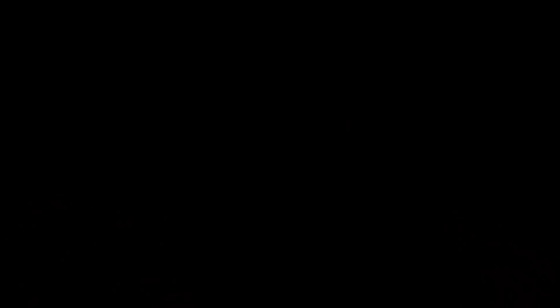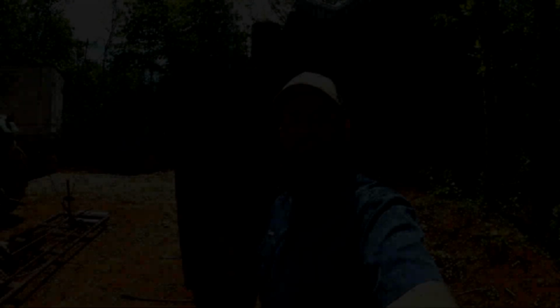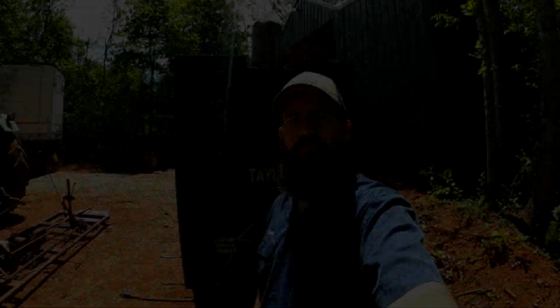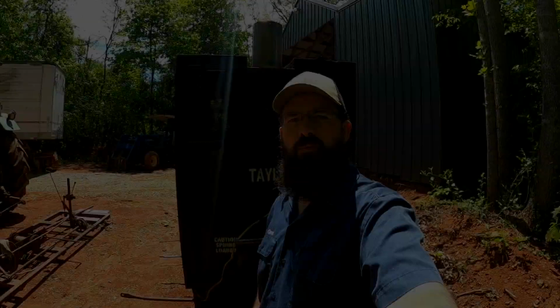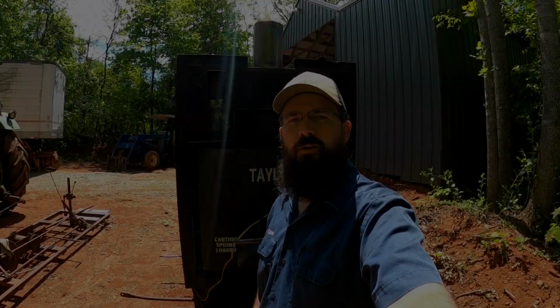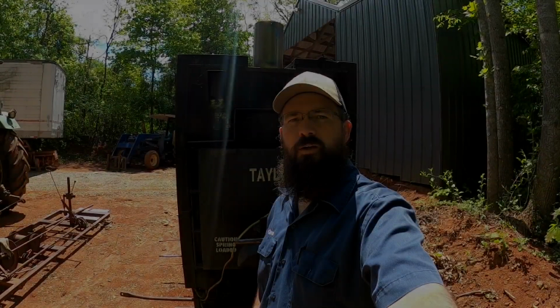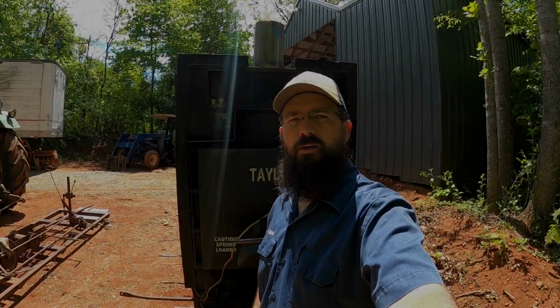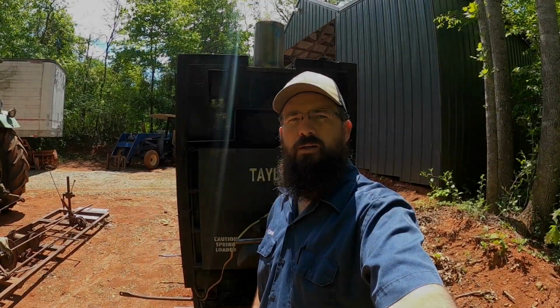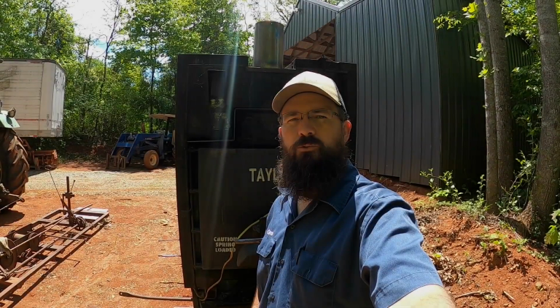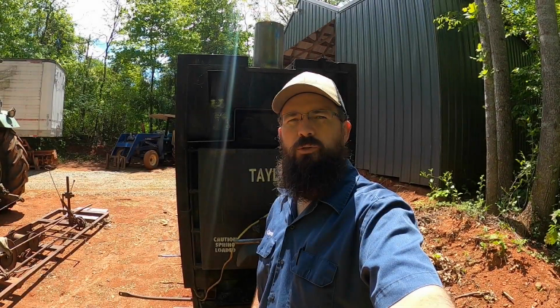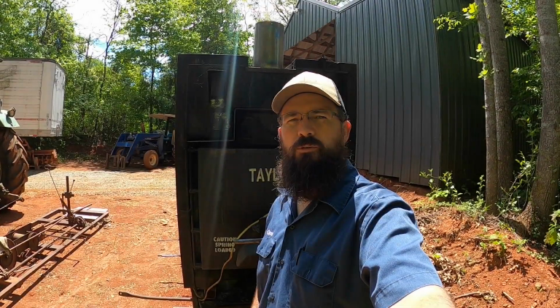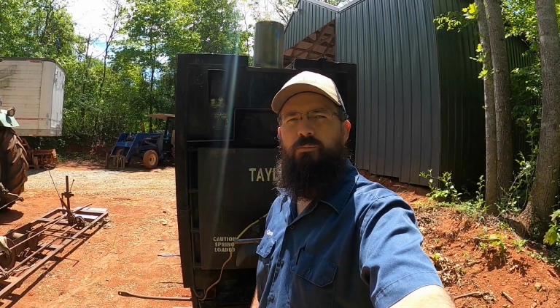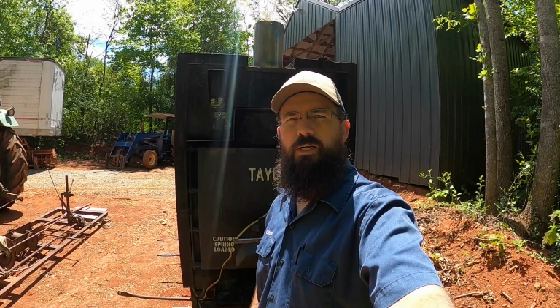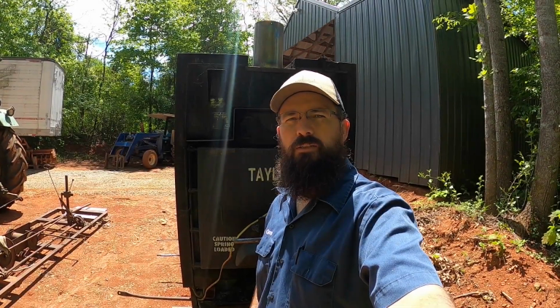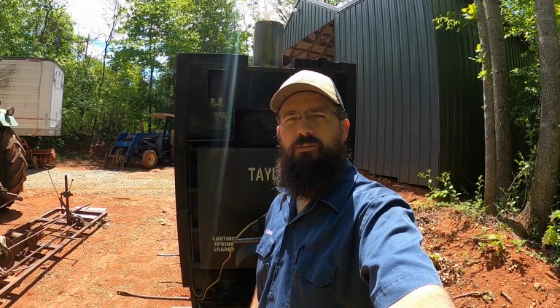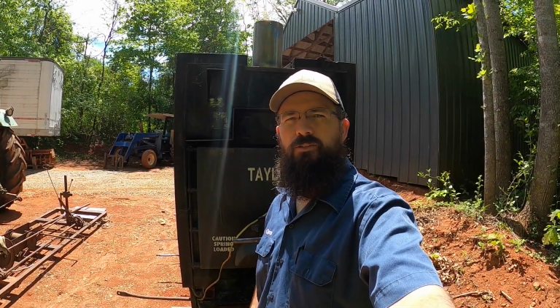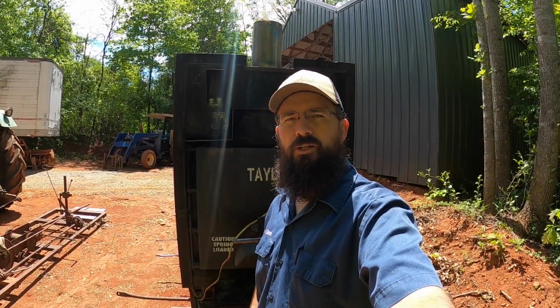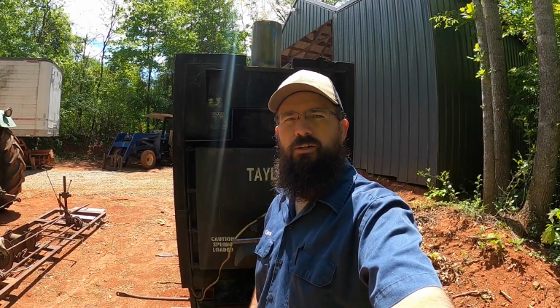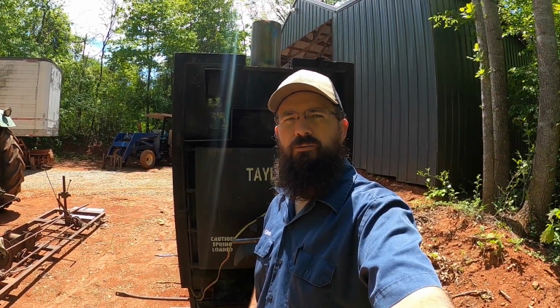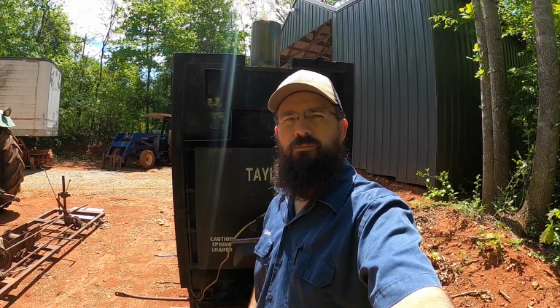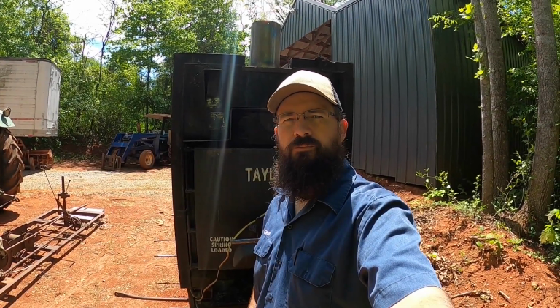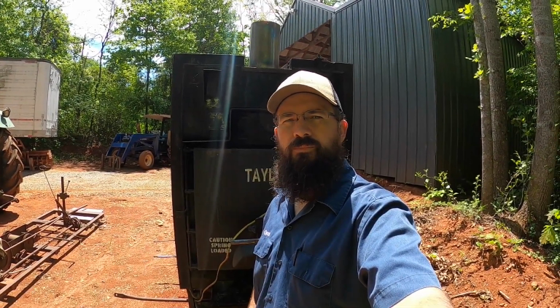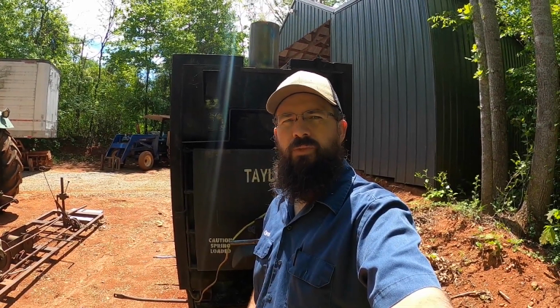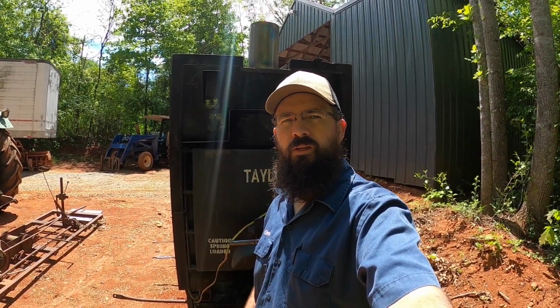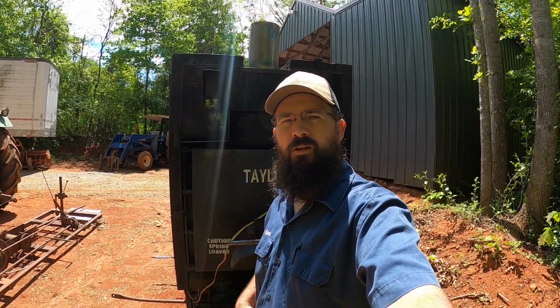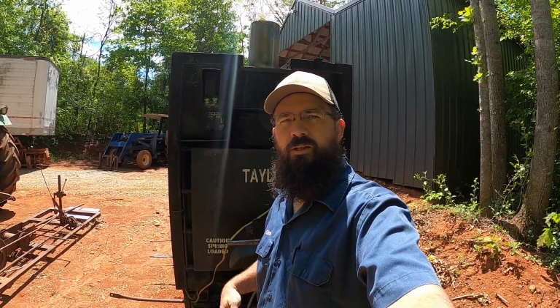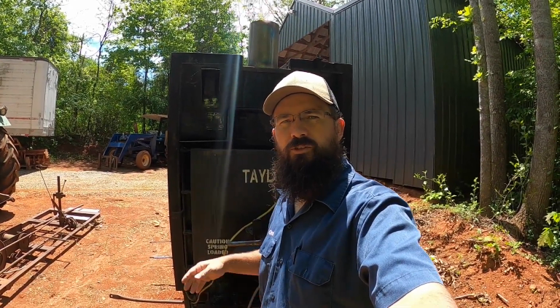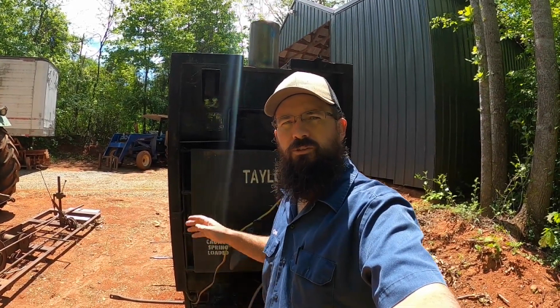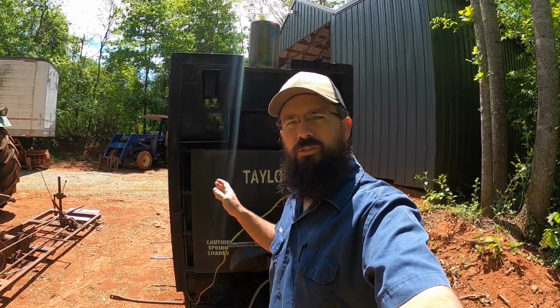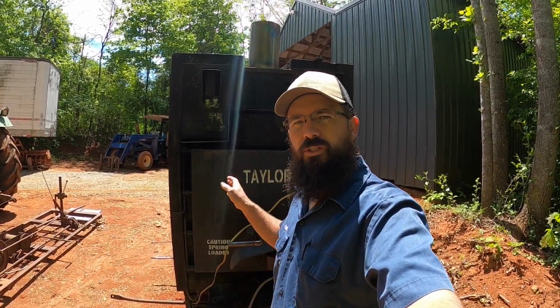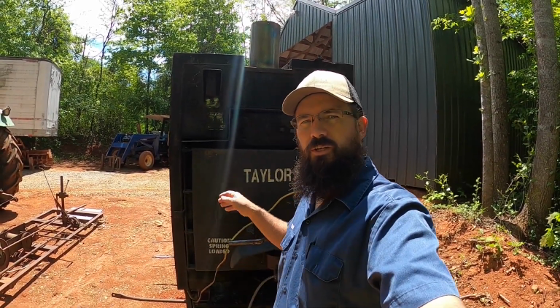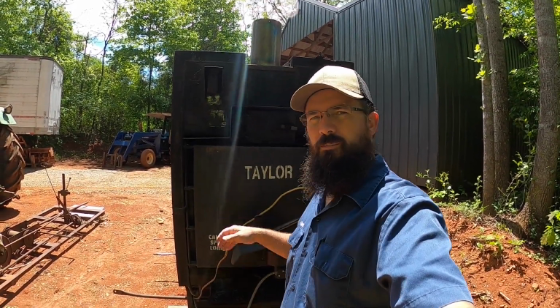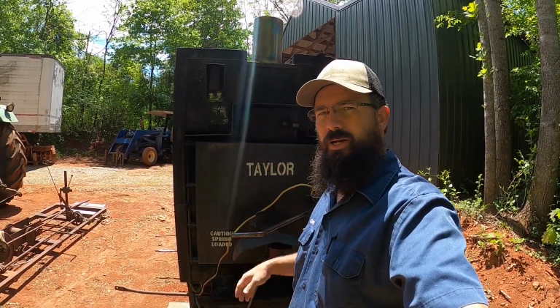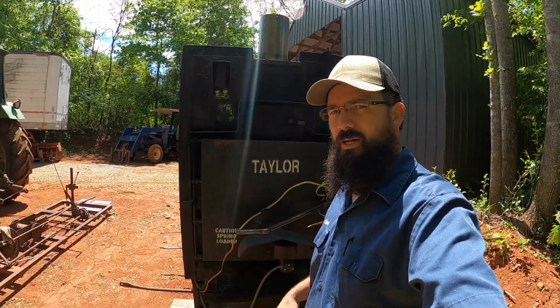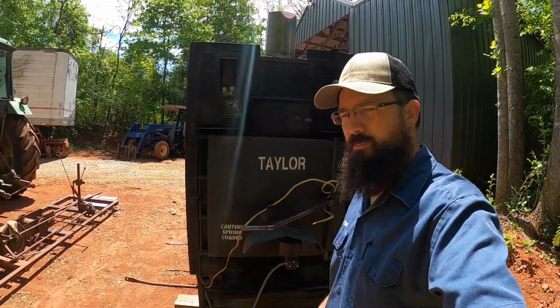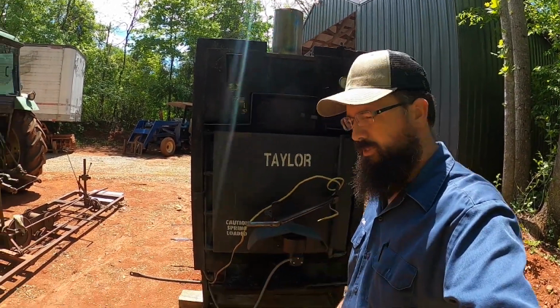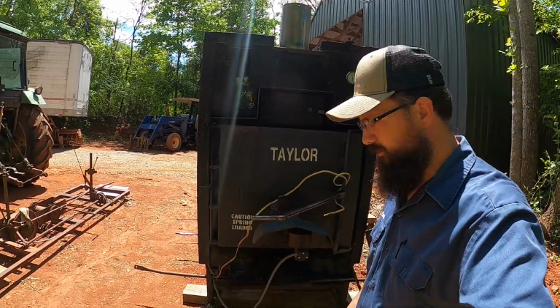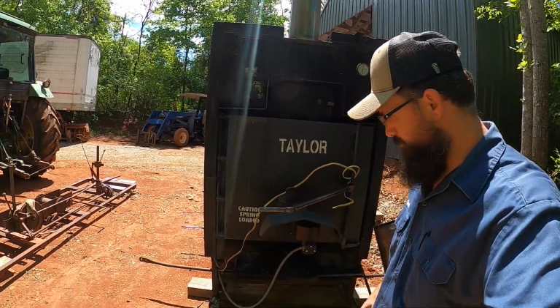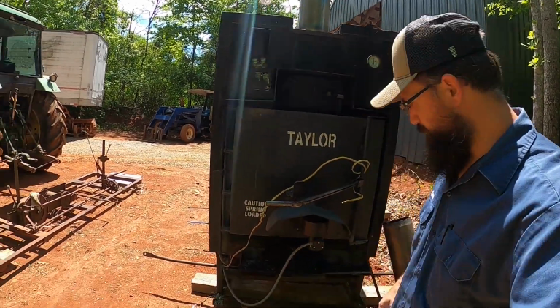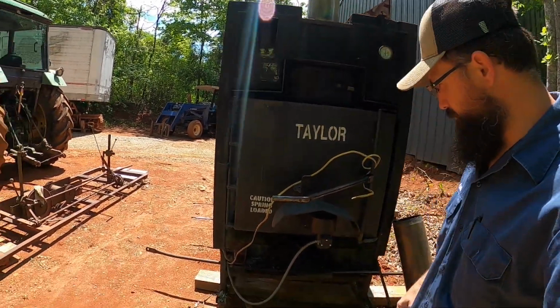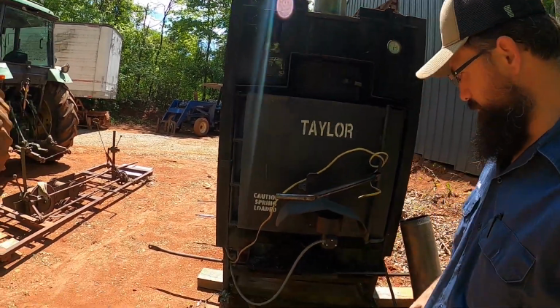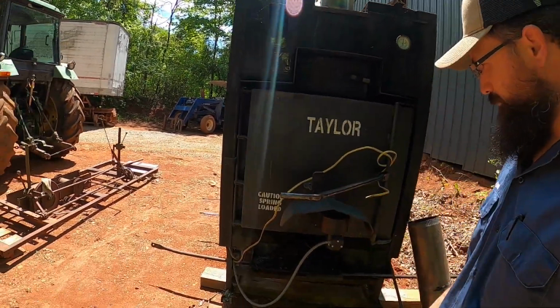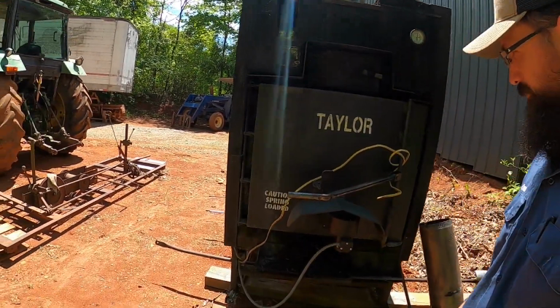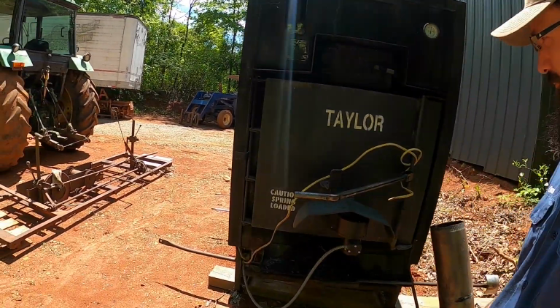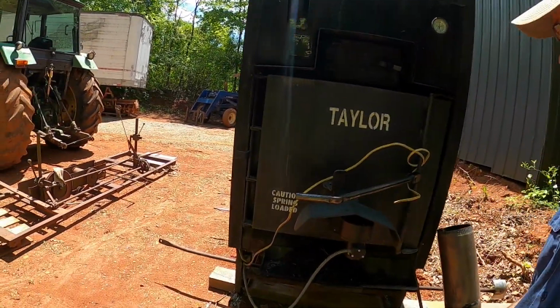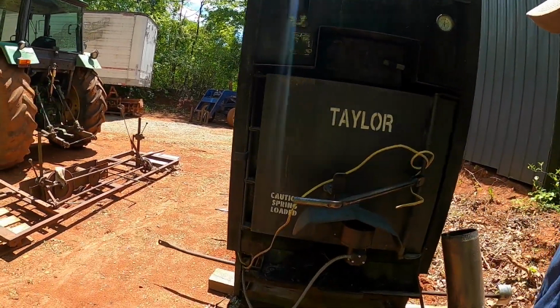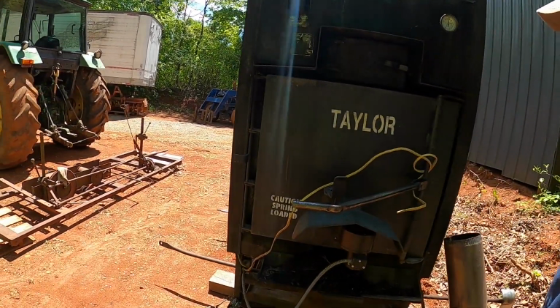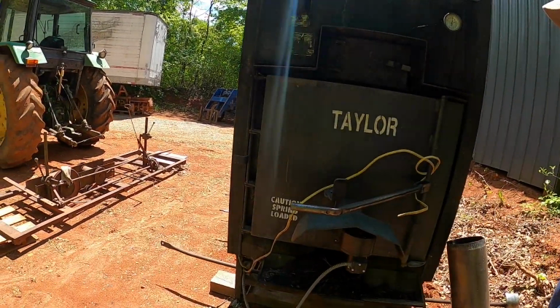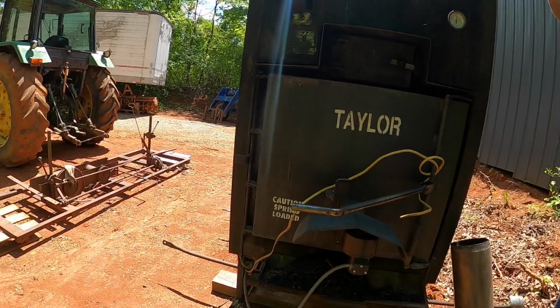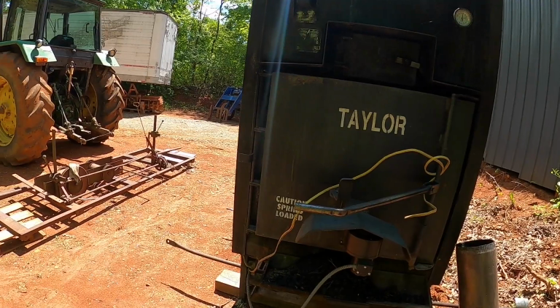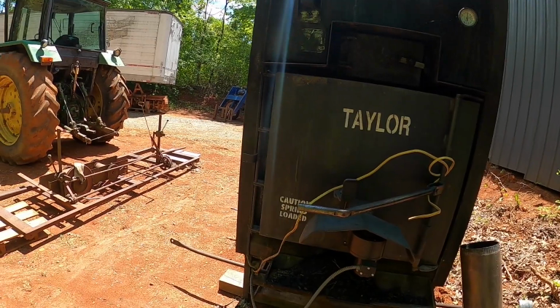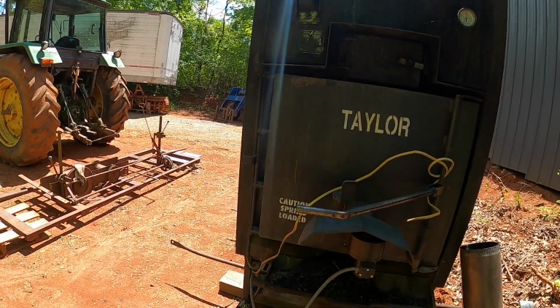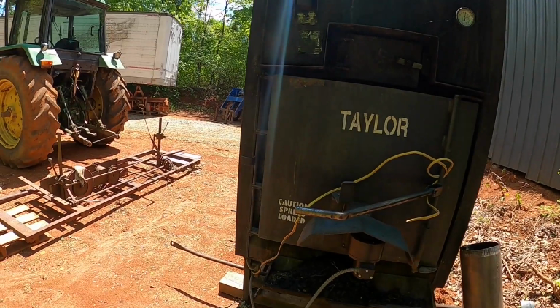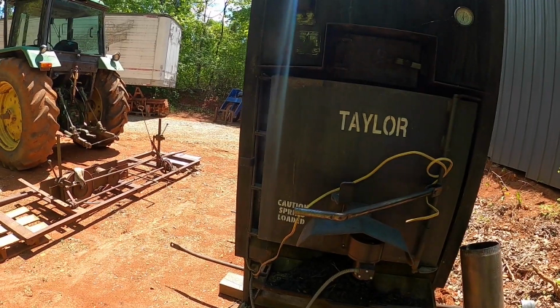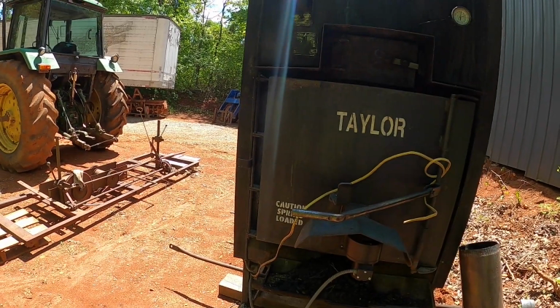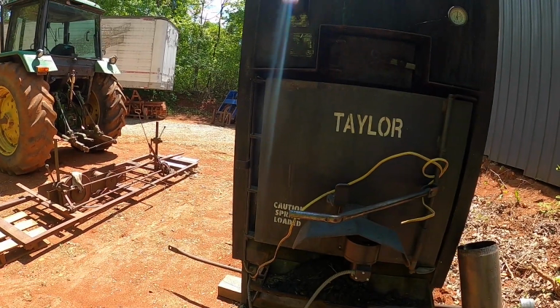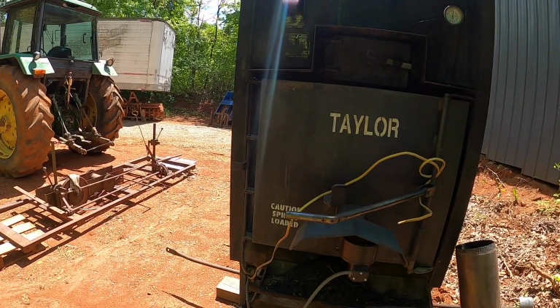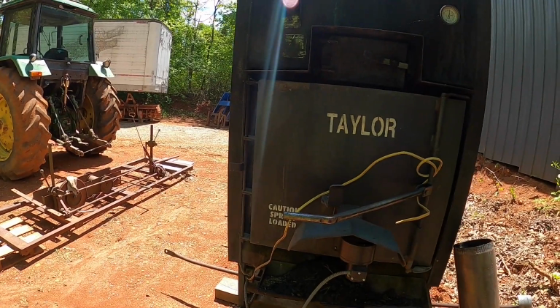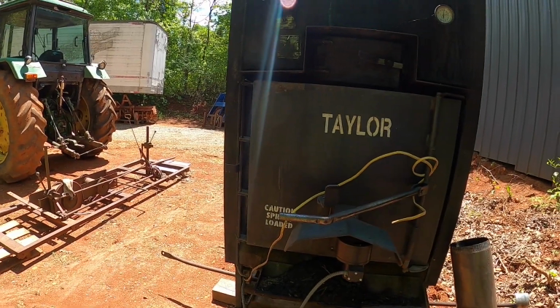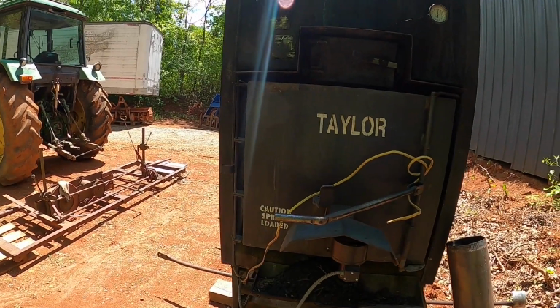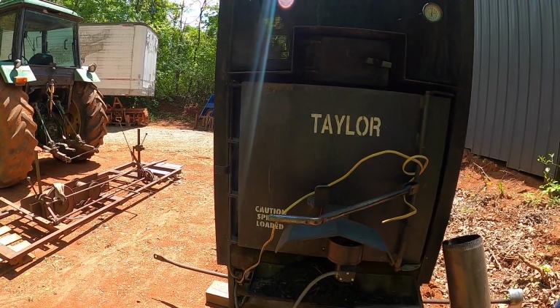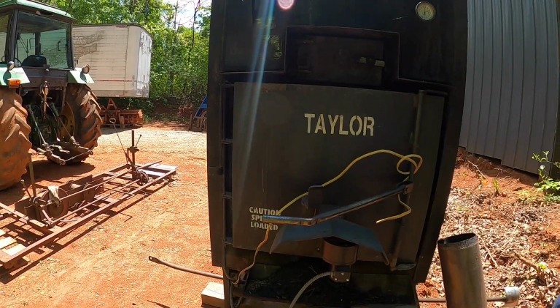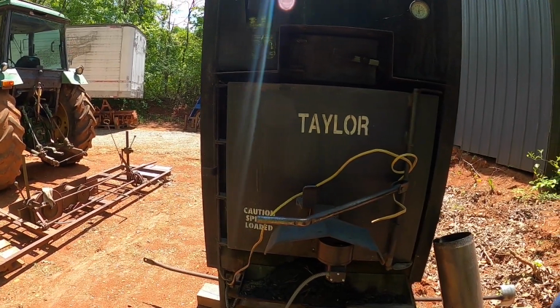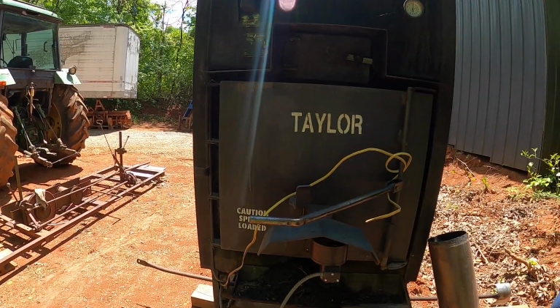Hey guys, welcome back to the channel. As you can see here behind me, we've got another water stove.